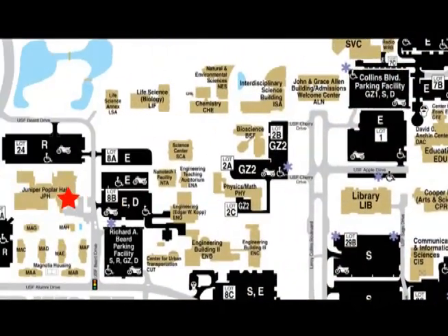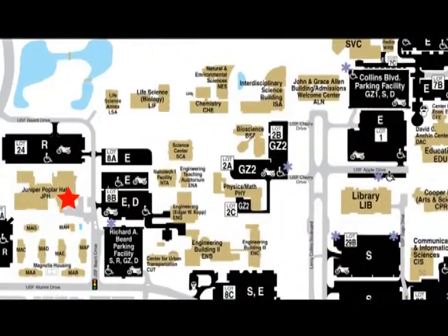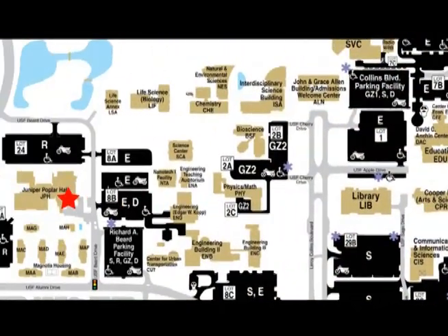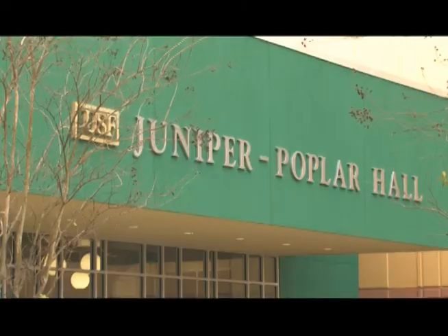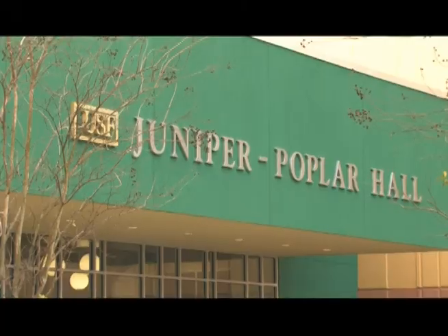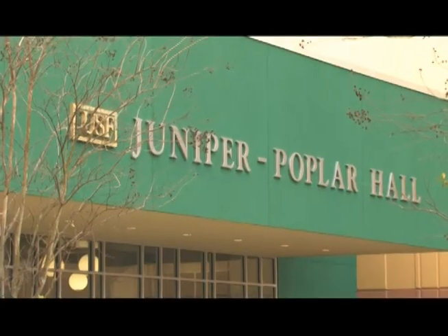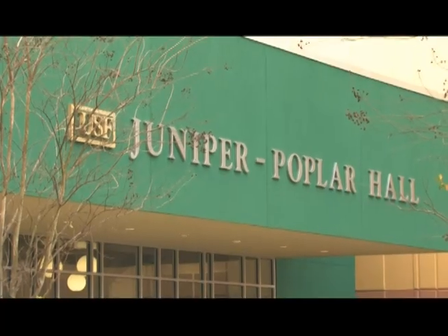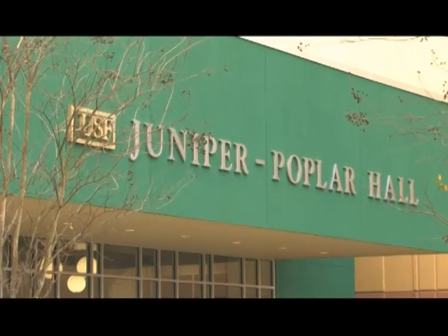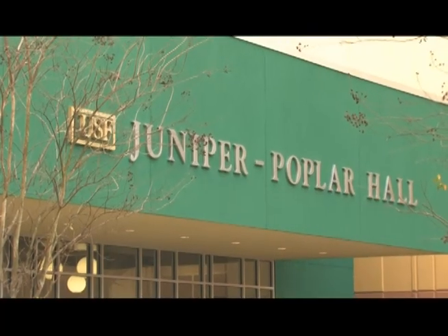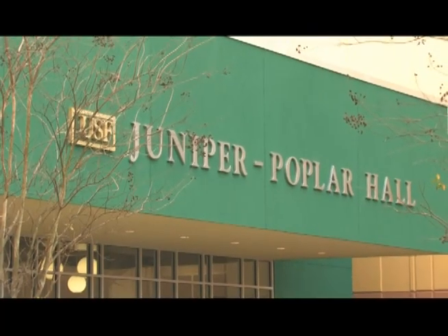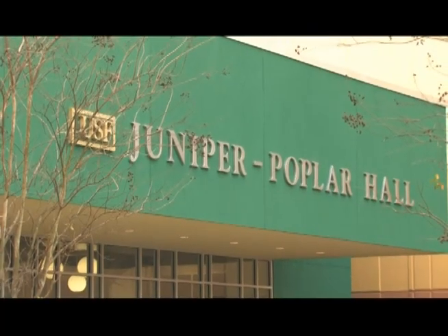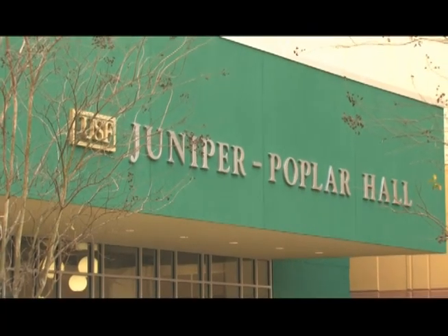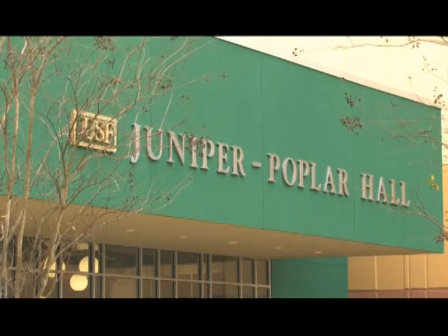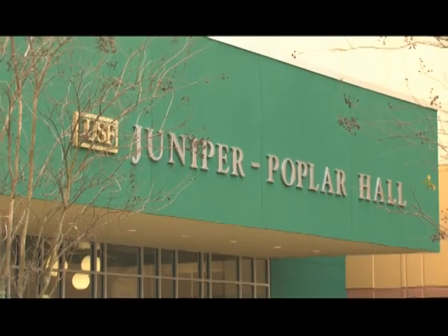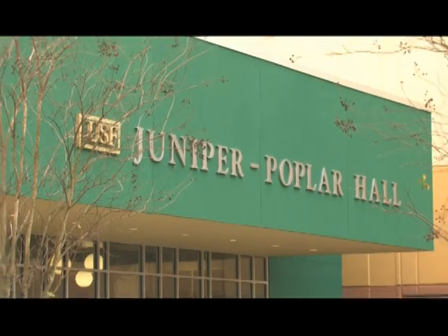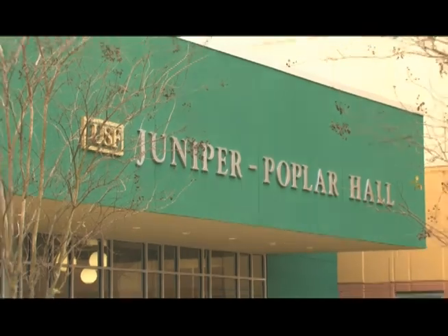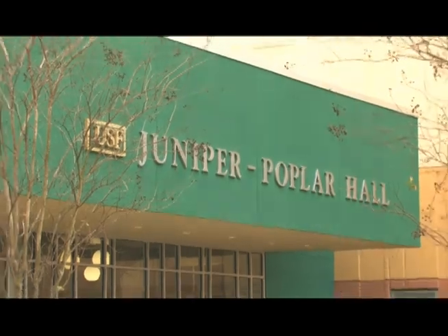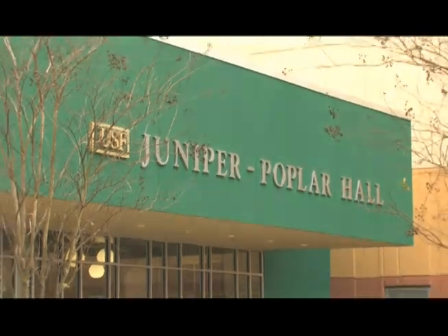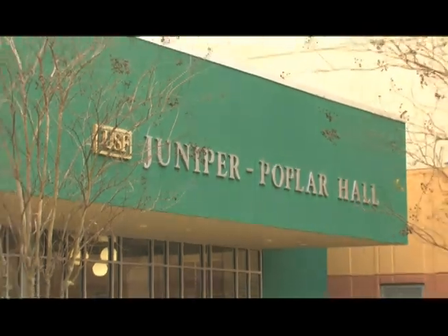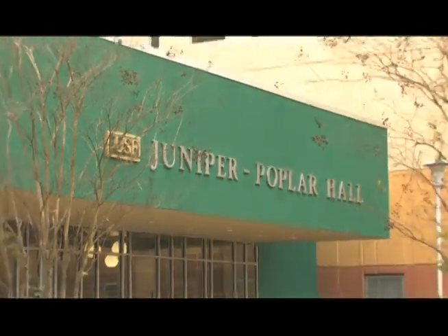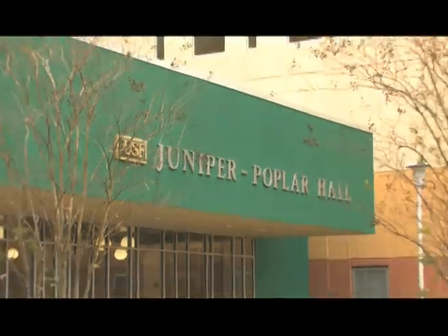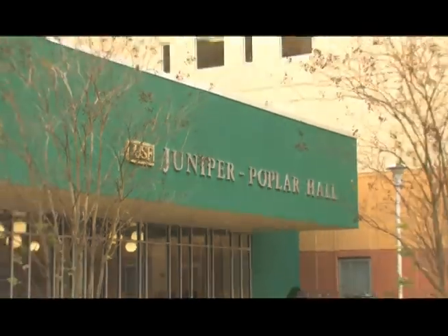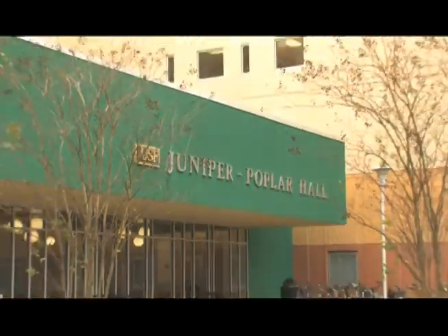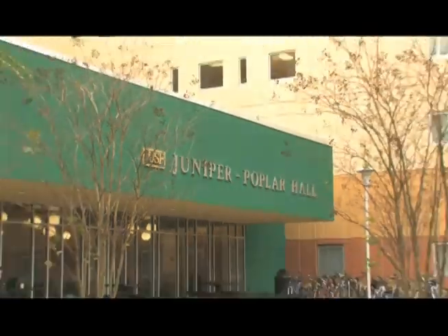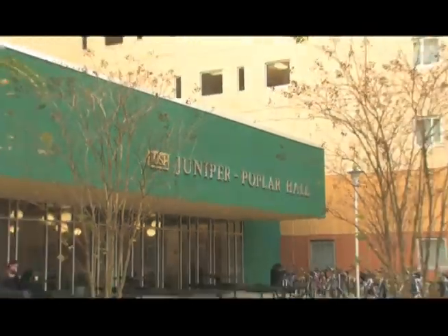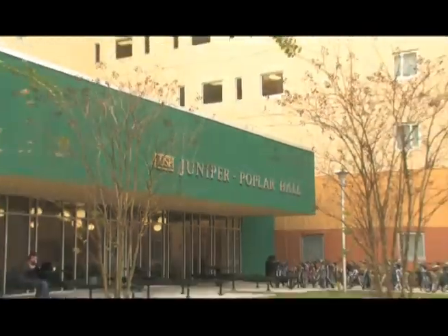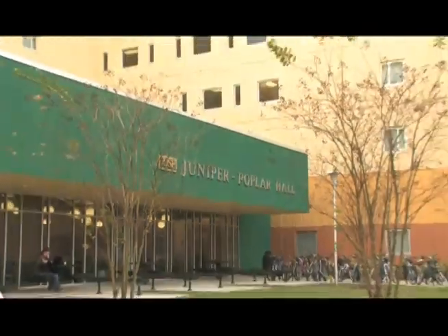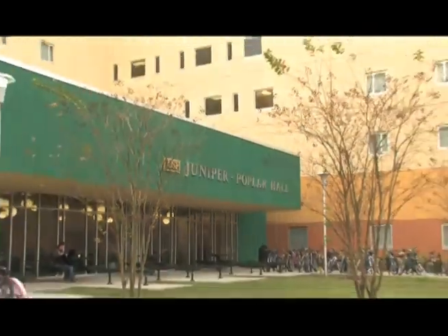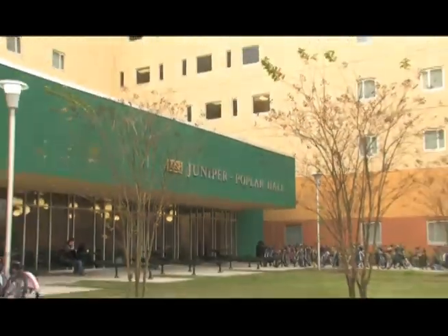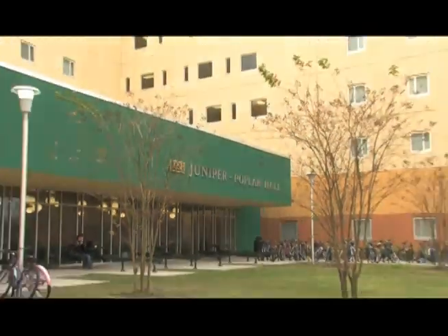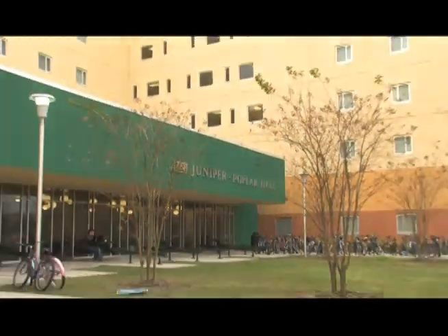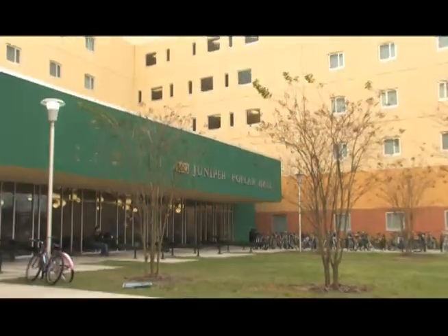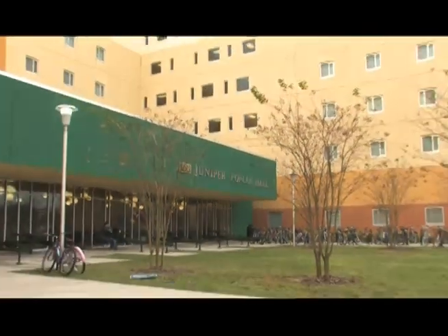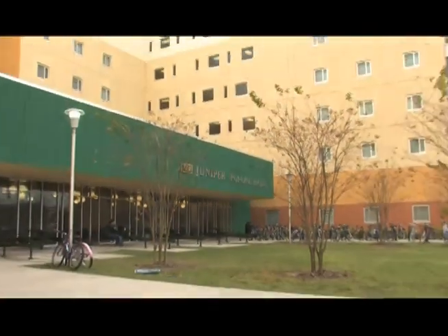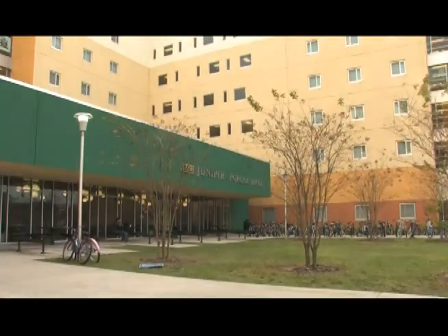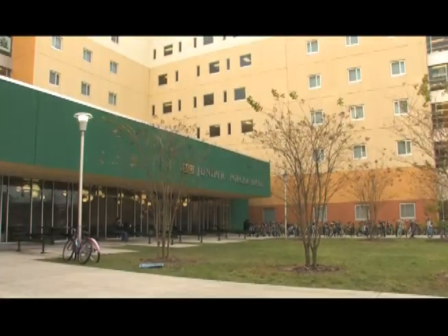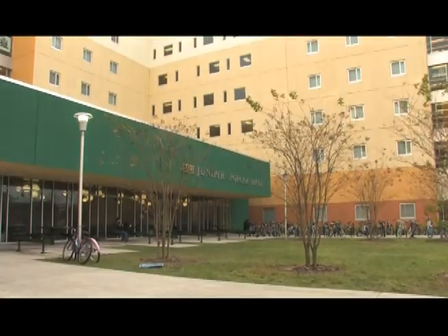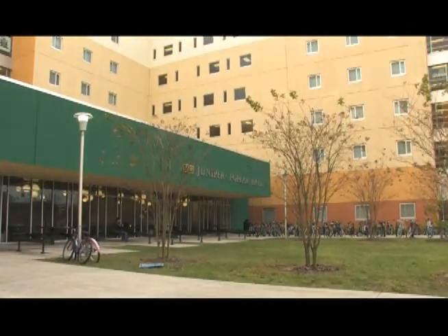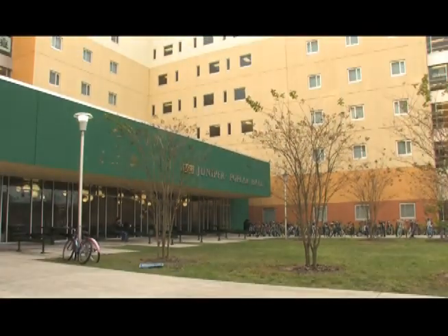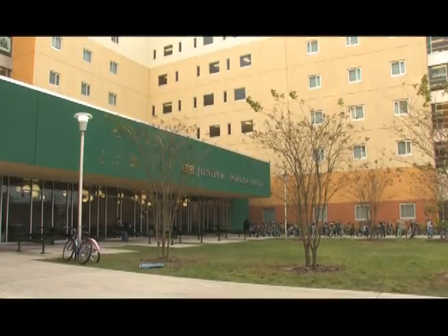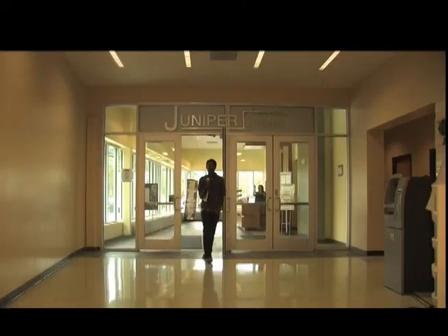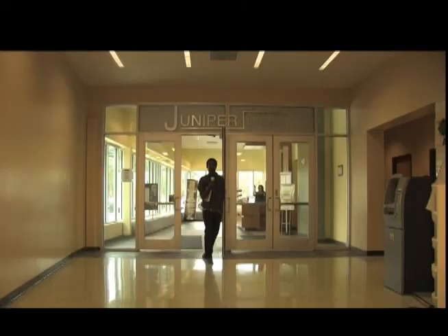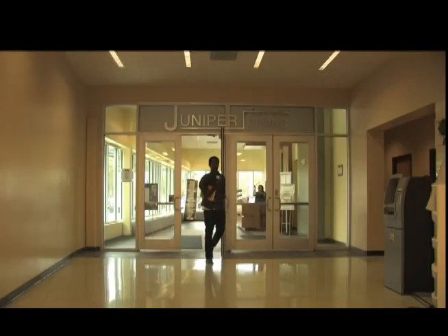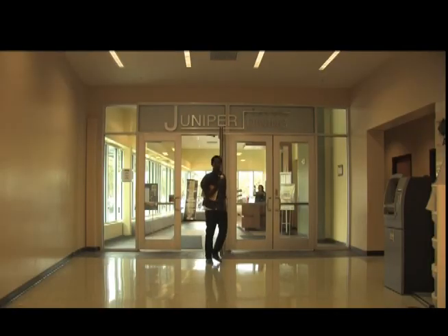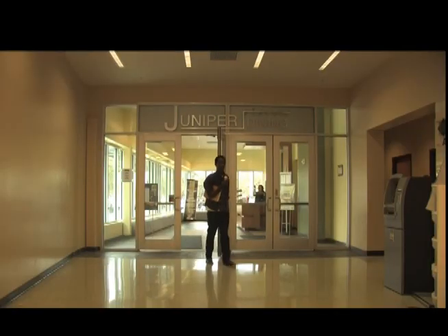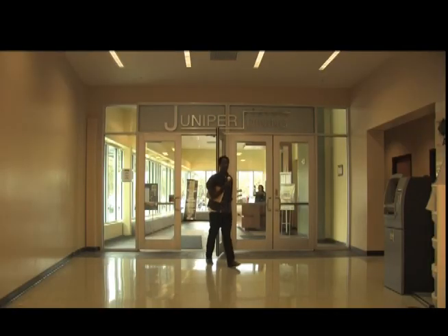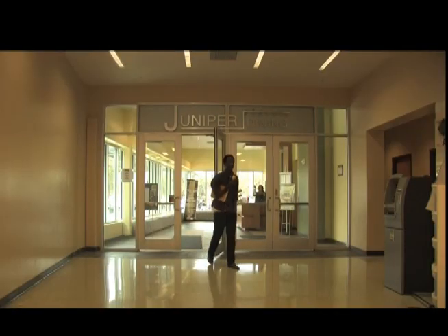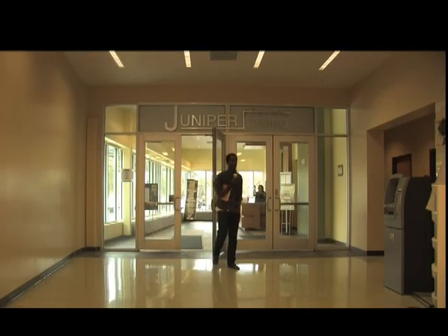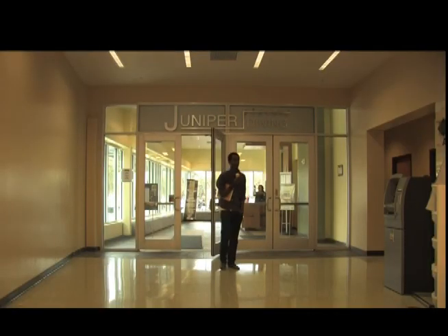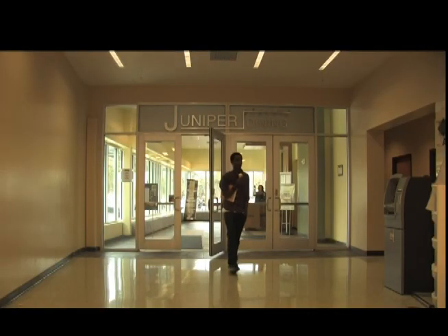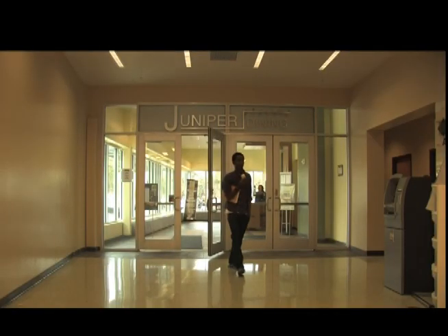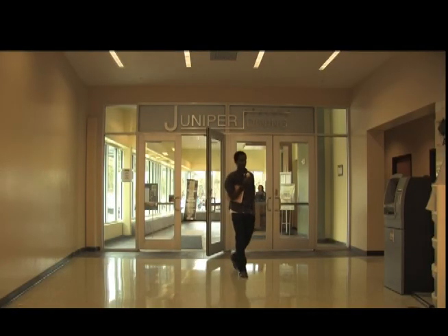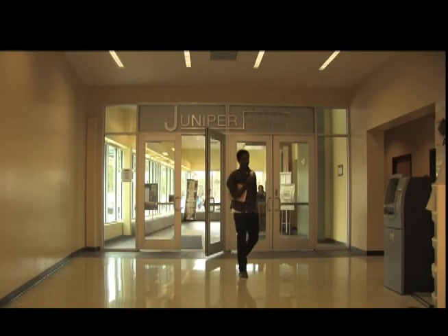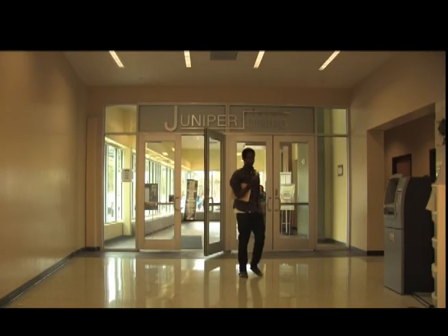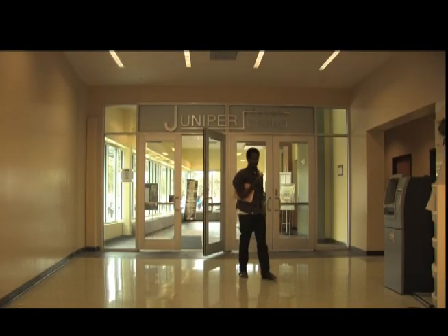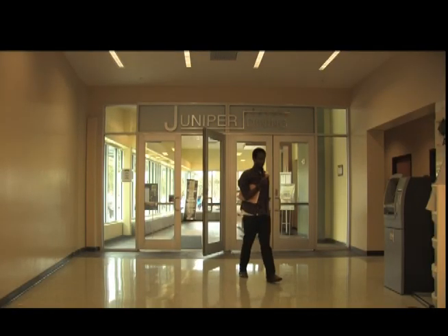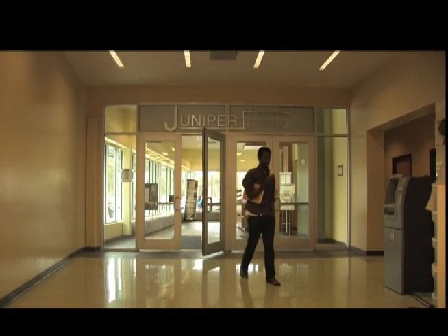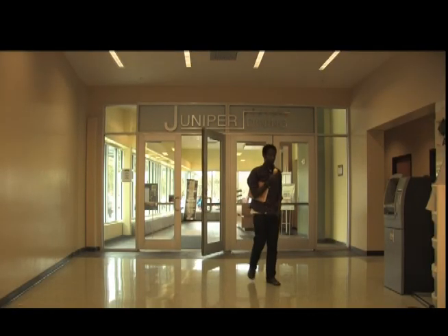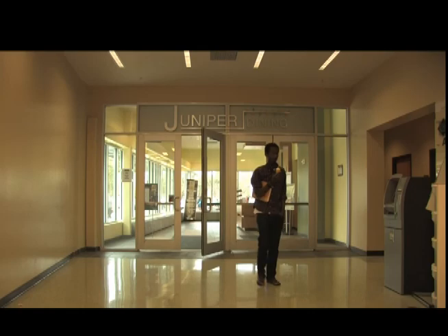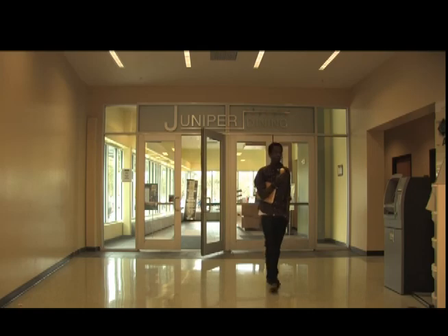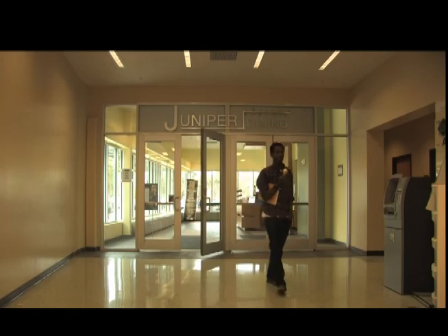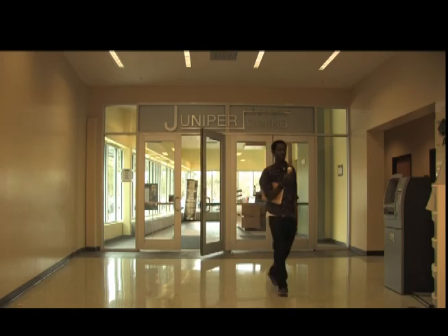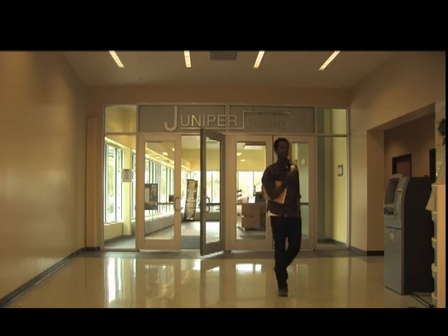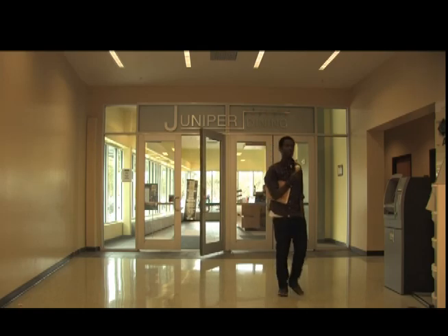The fourth choice for dining can be found inside Juniper Poplar Hall. Come enjoy breakfast, lunch, or dinner at Juniper Dining.